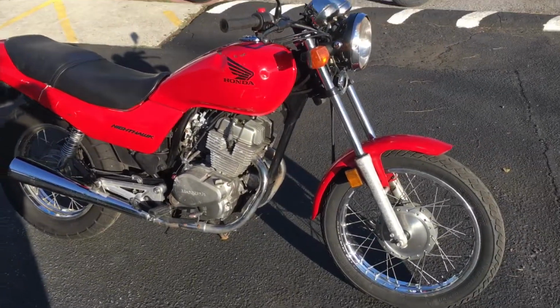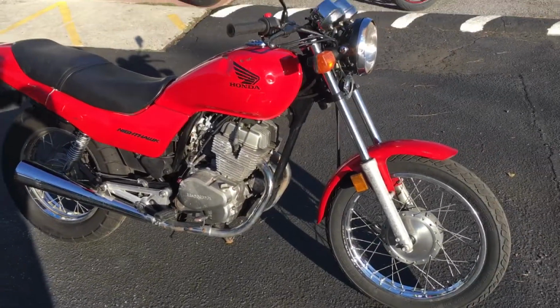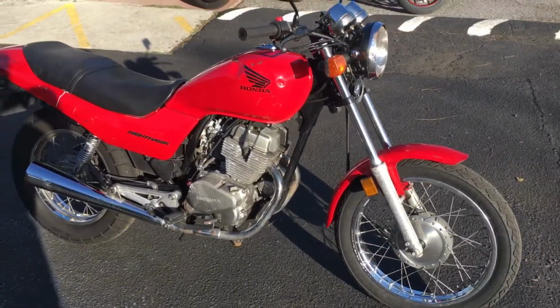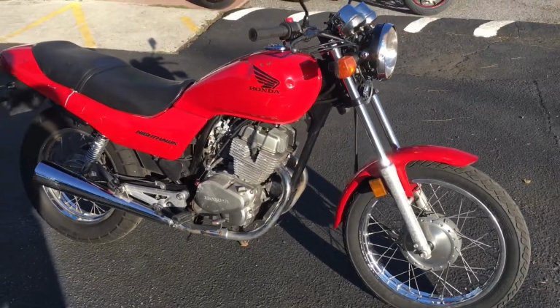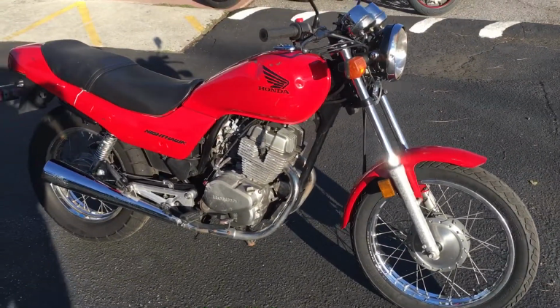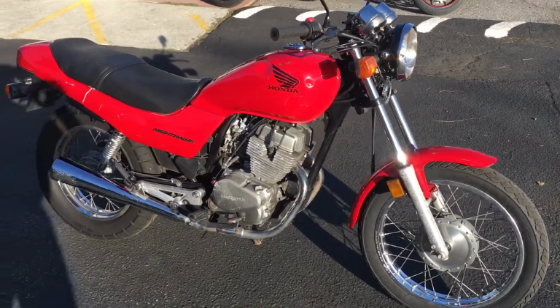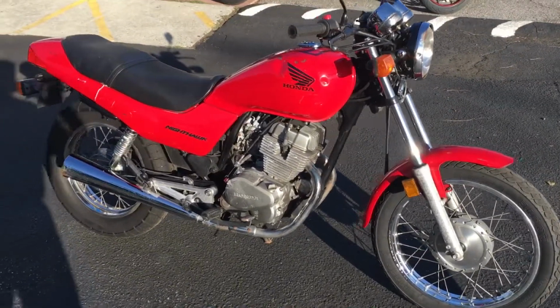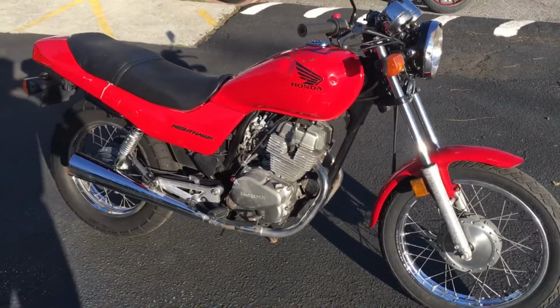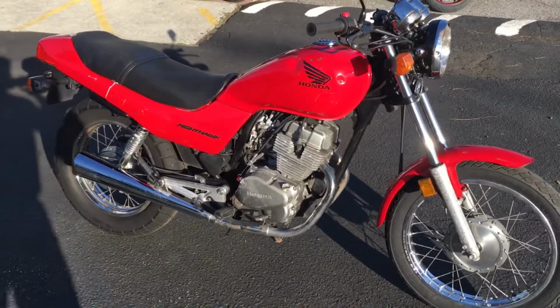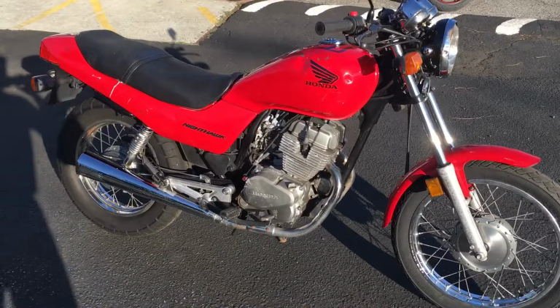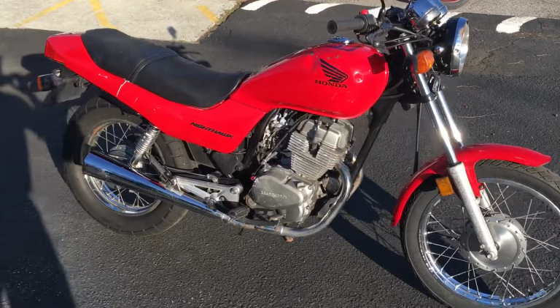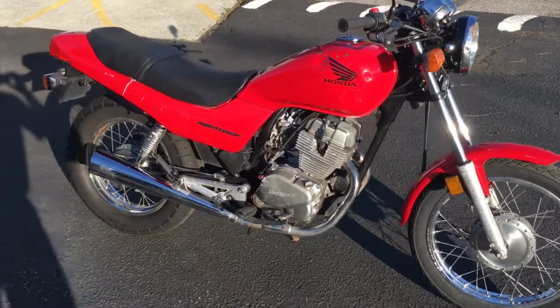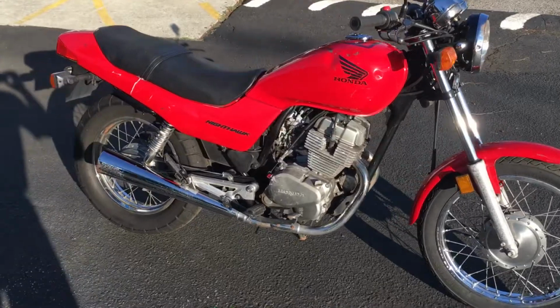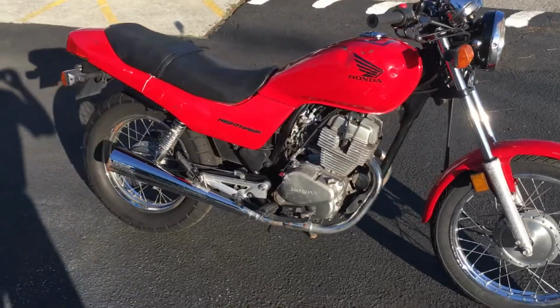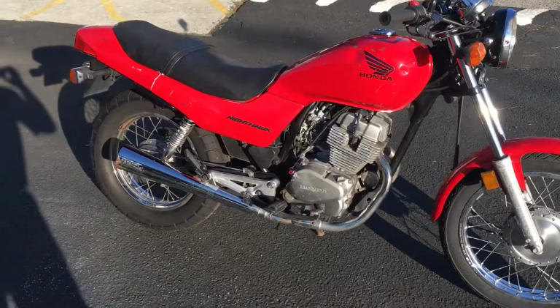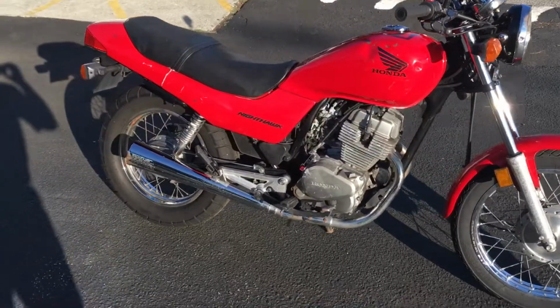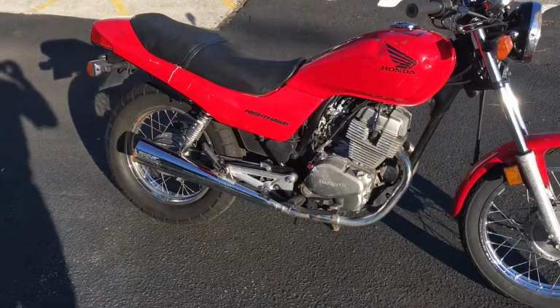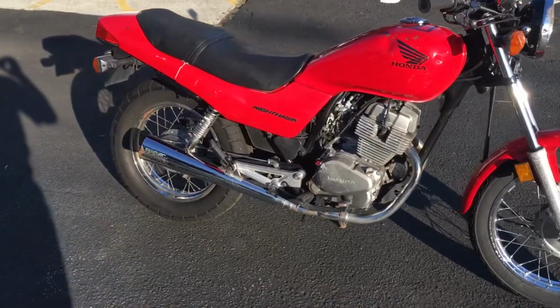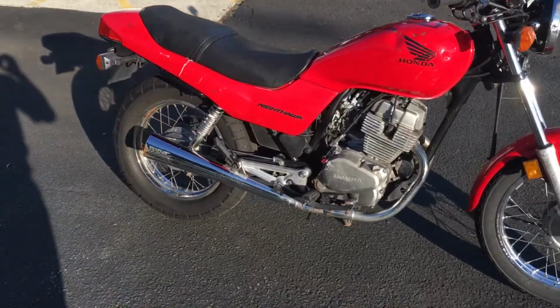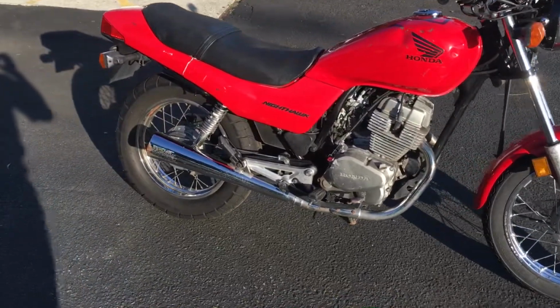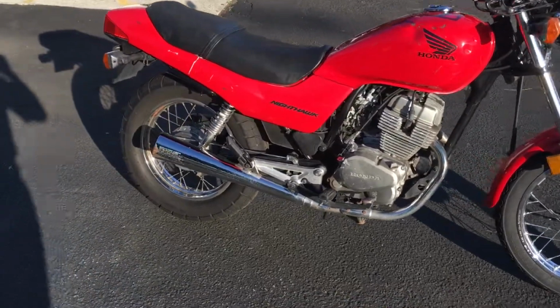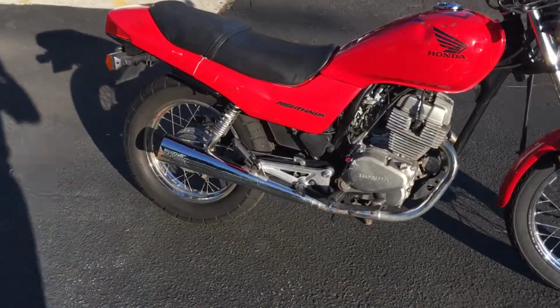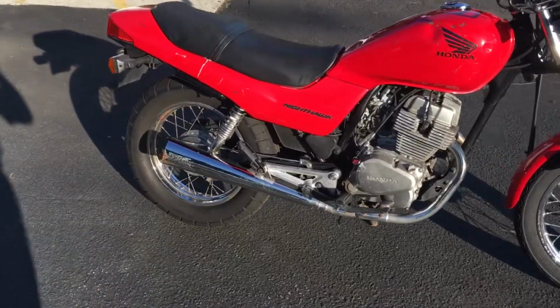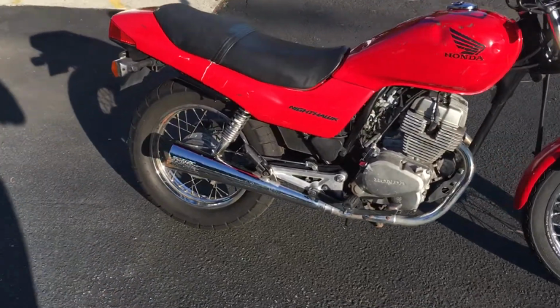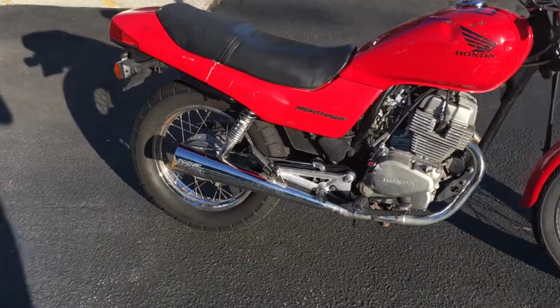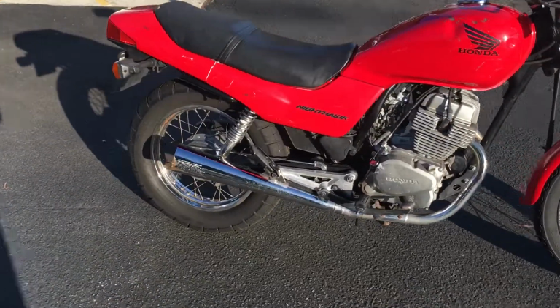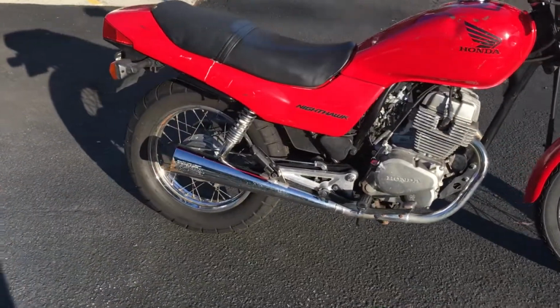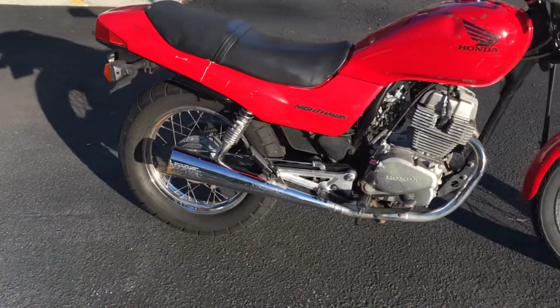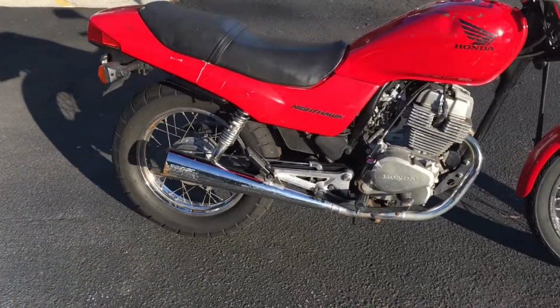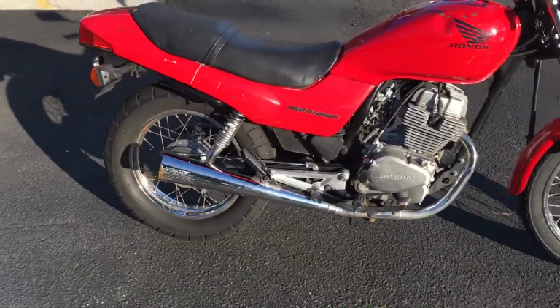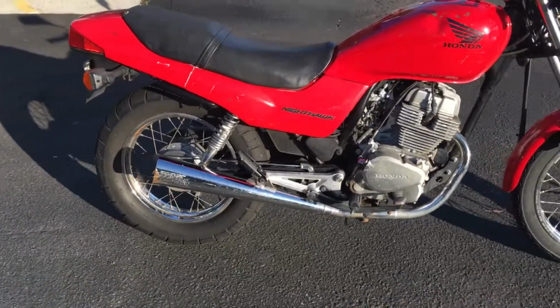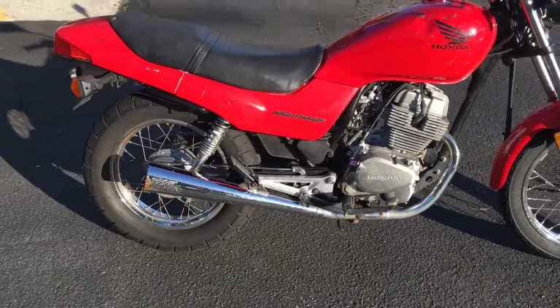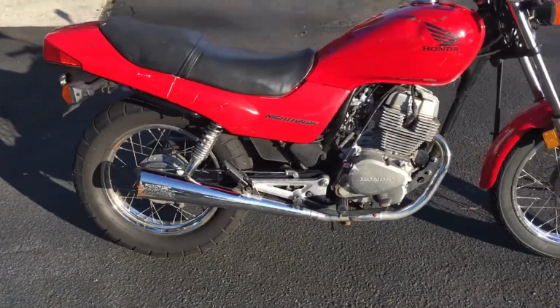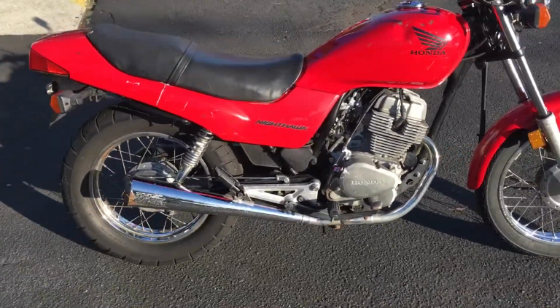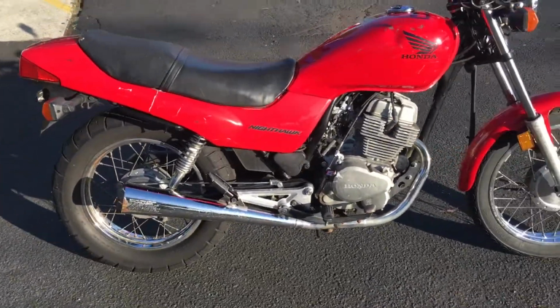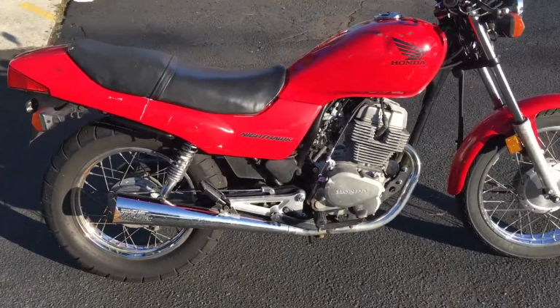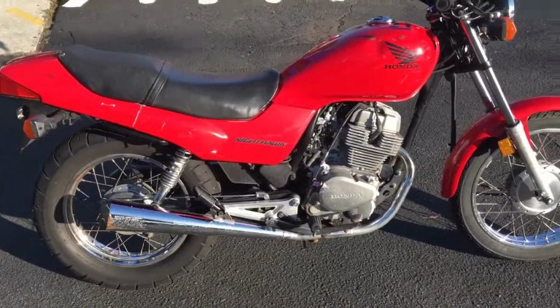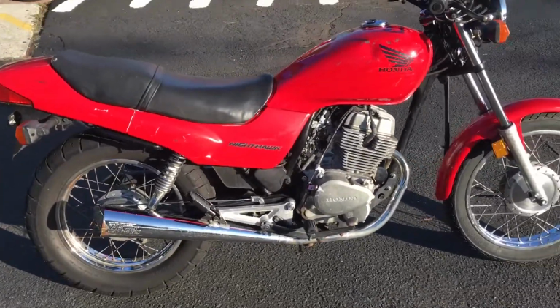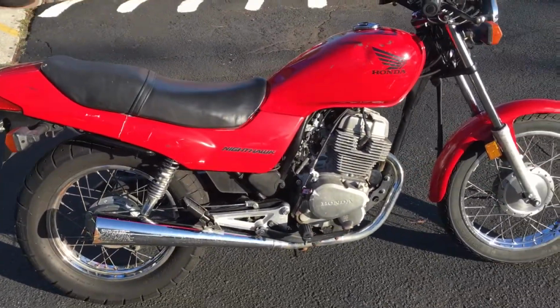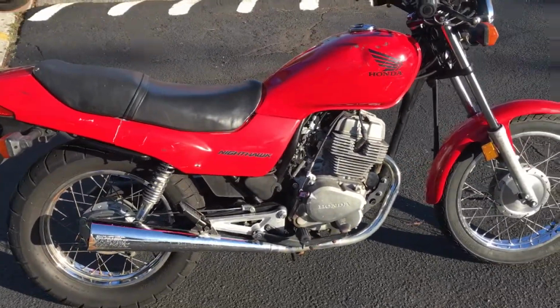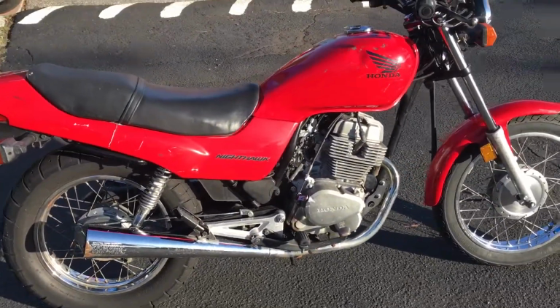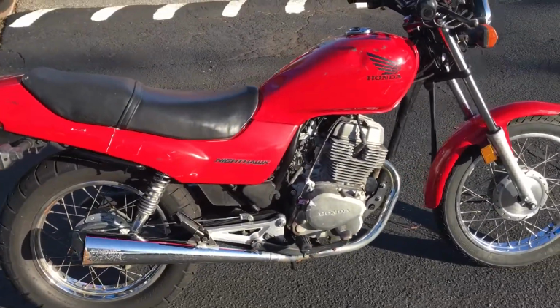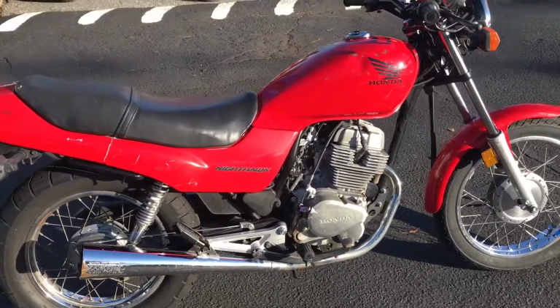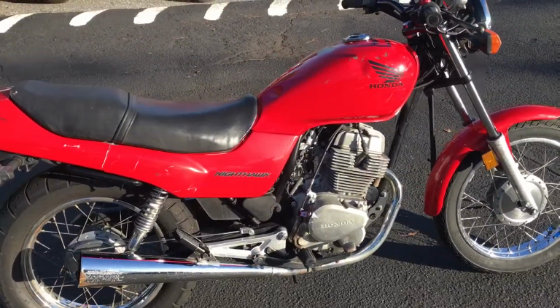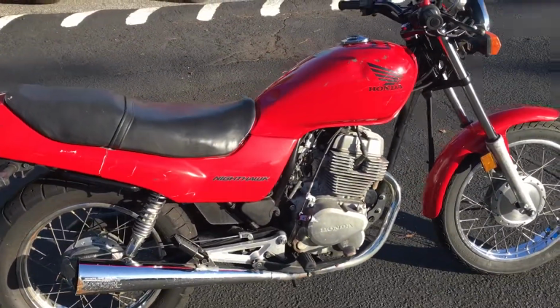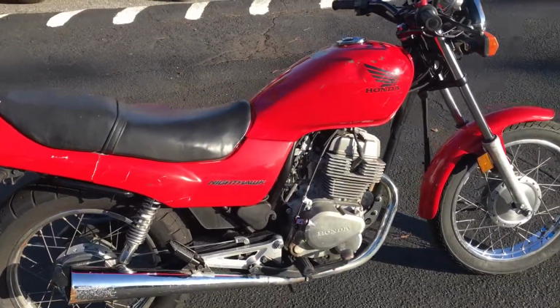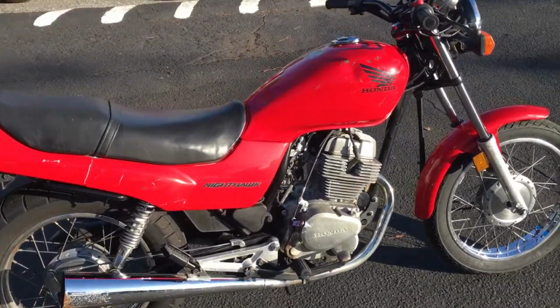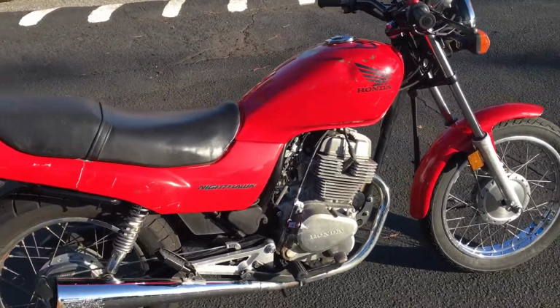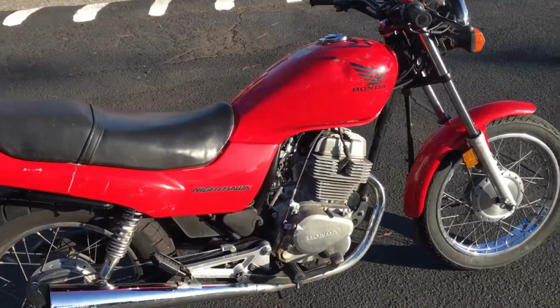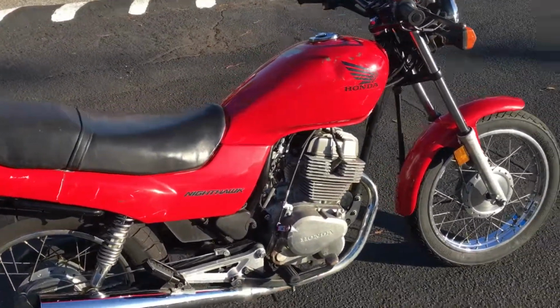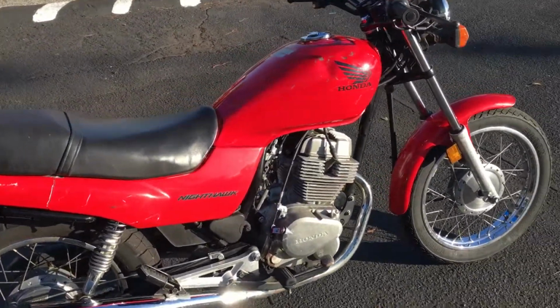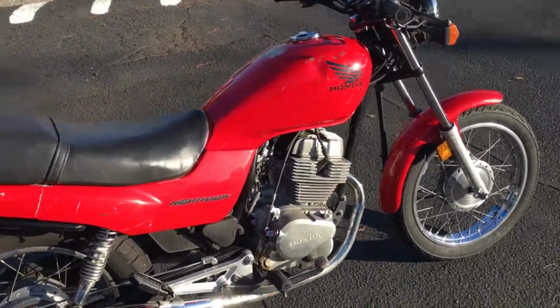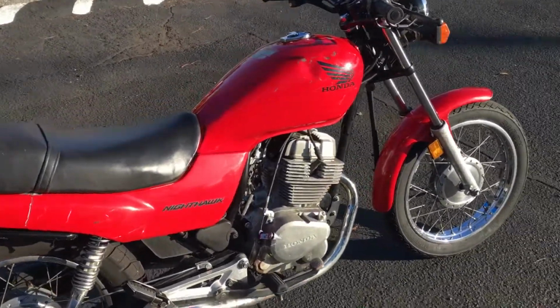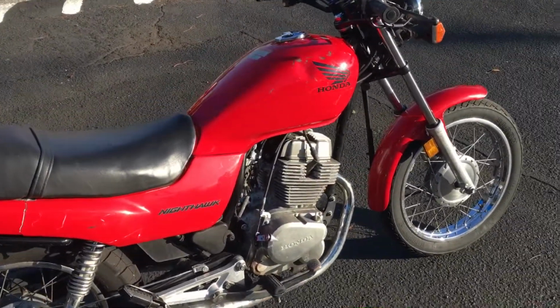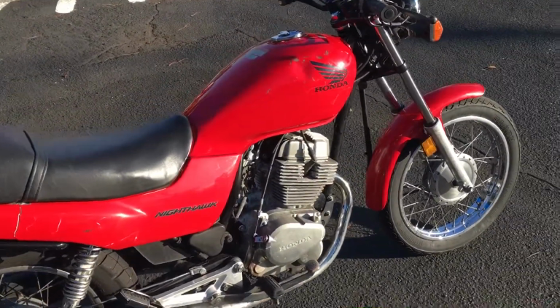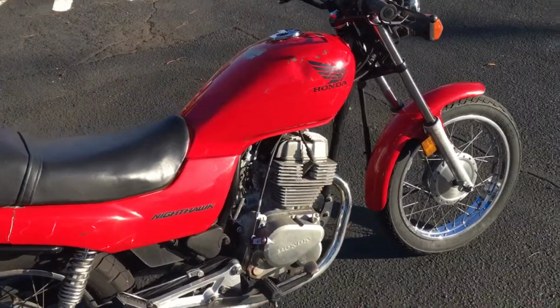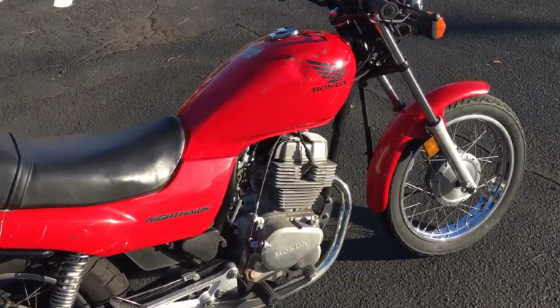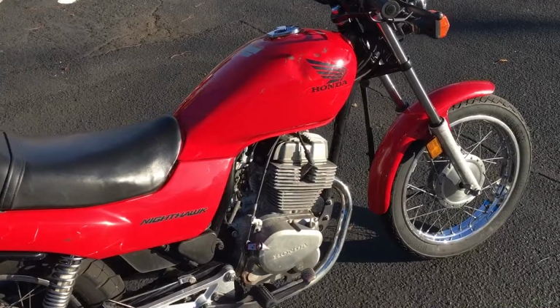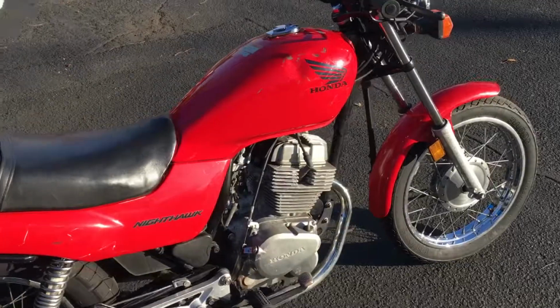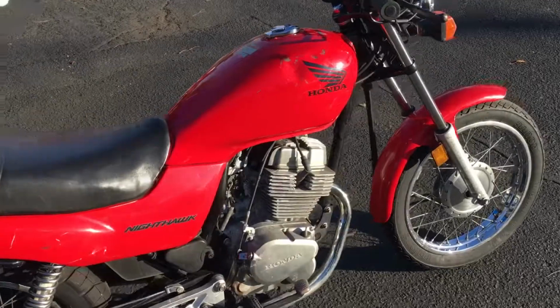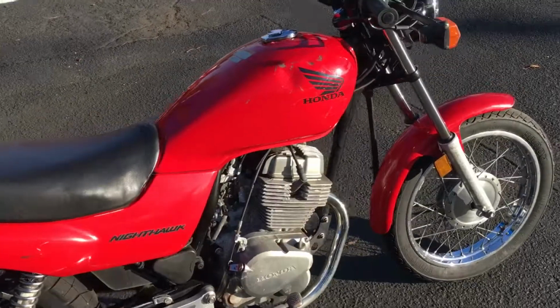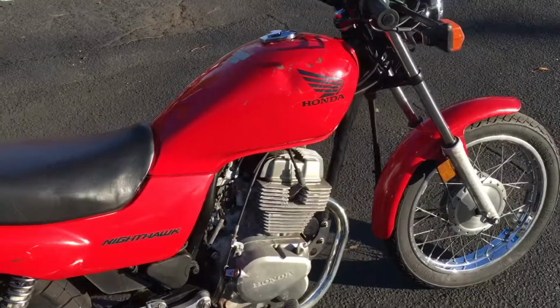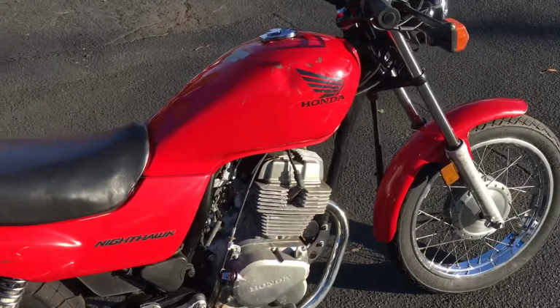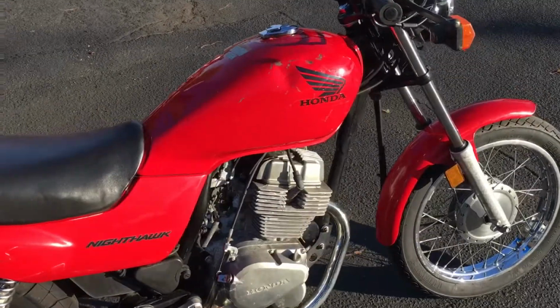Stop on by Santa Clara Cycle and check it out. You can reach us at 408-730-0600.